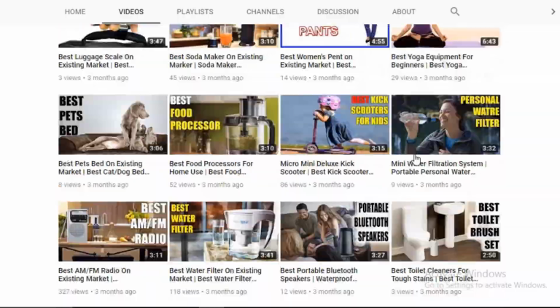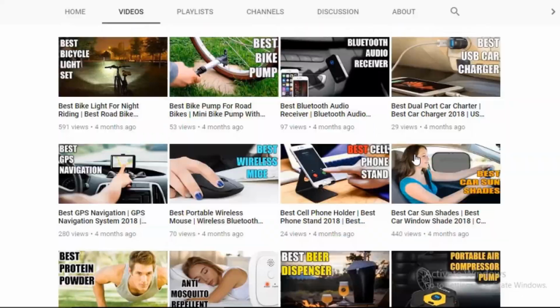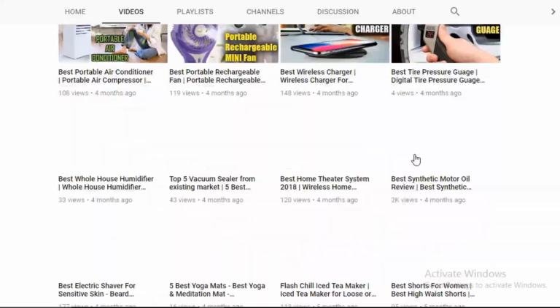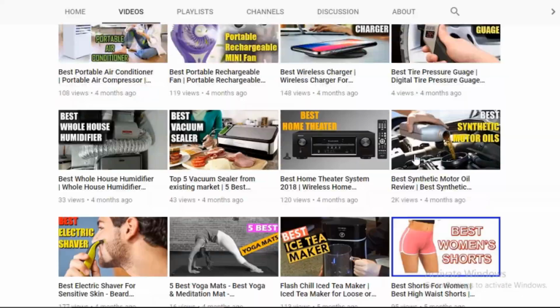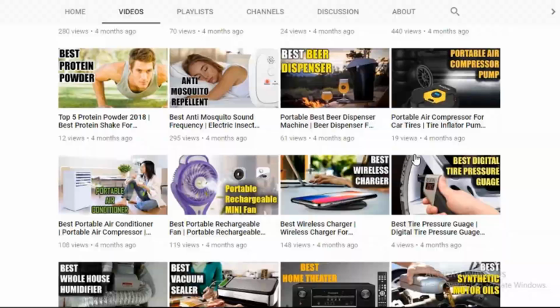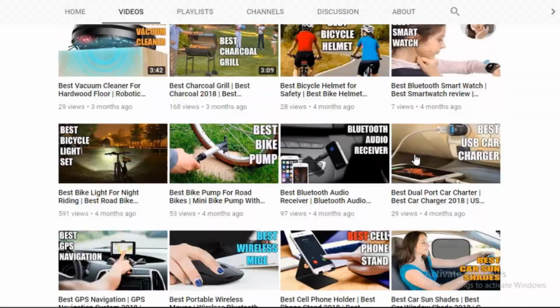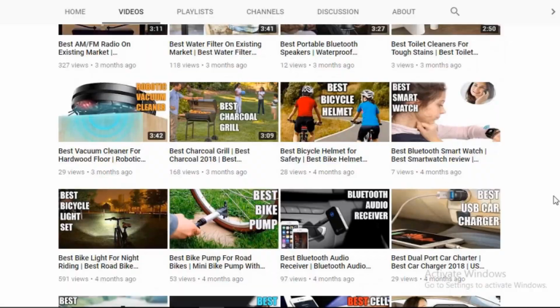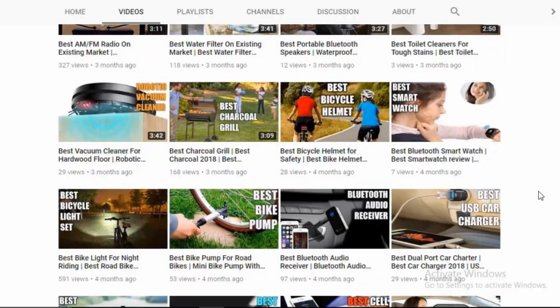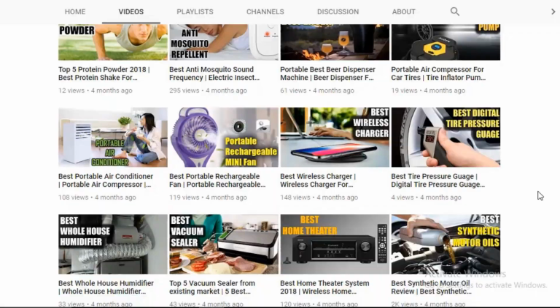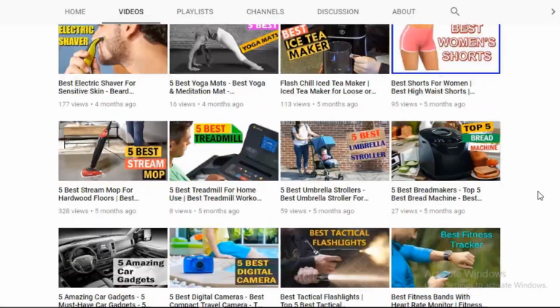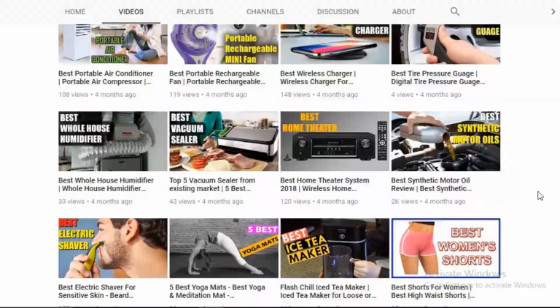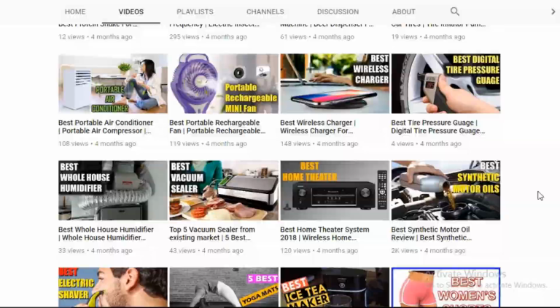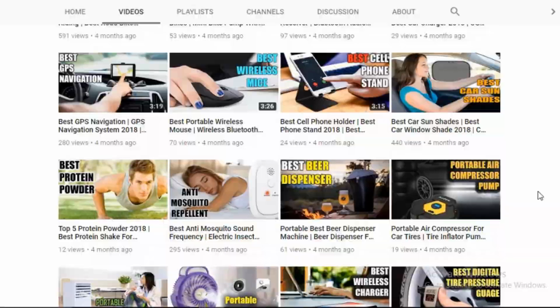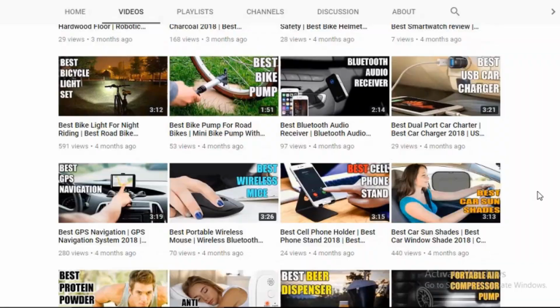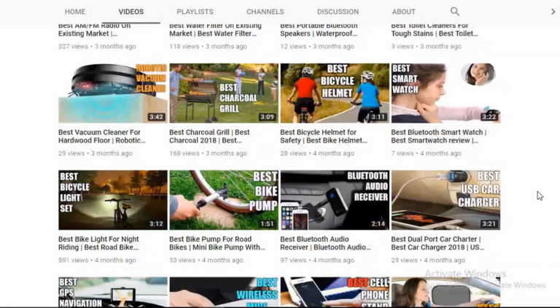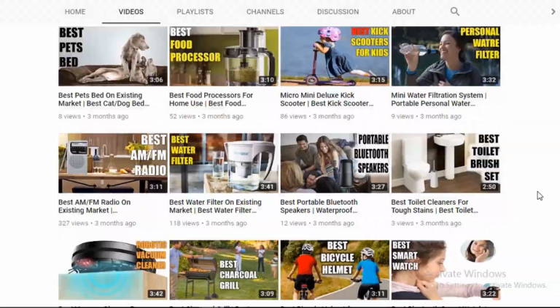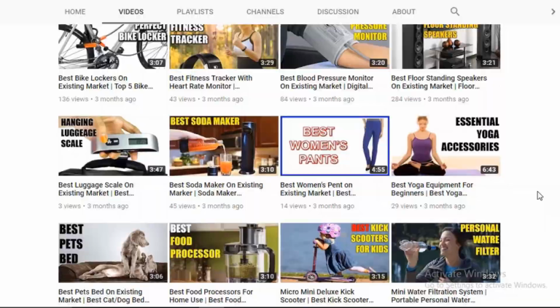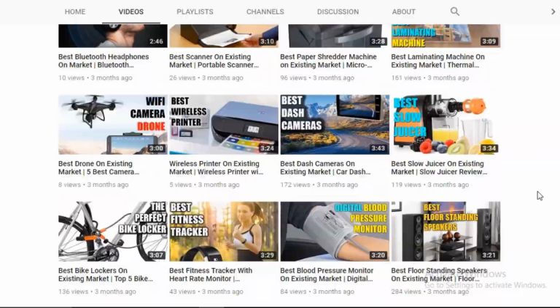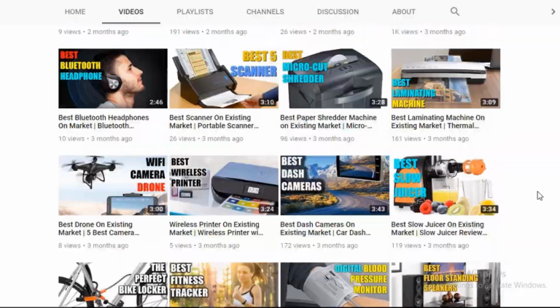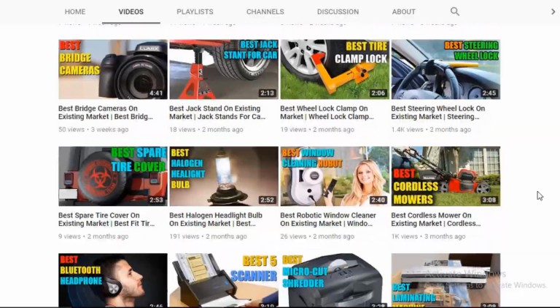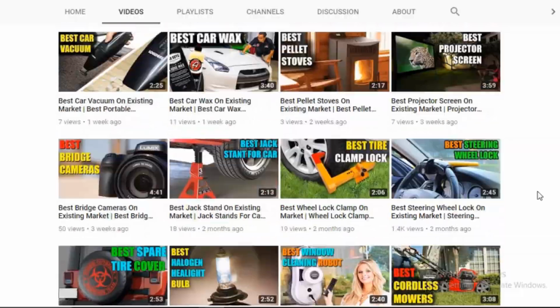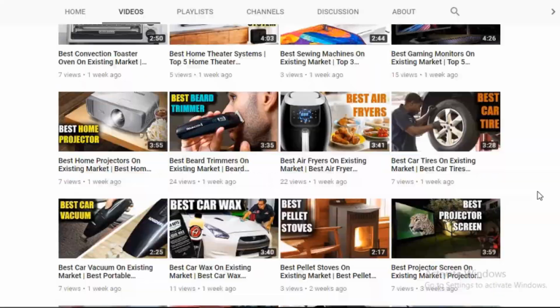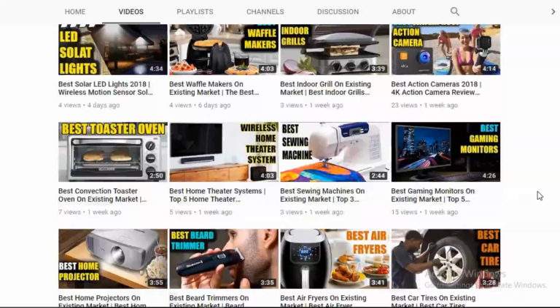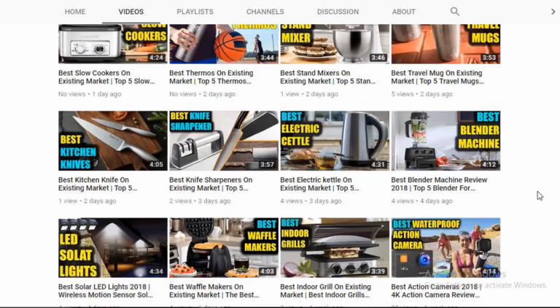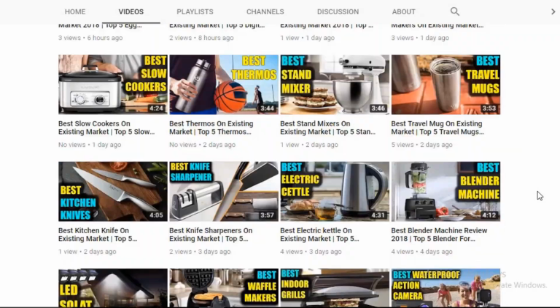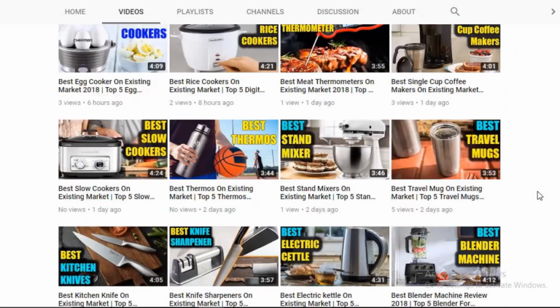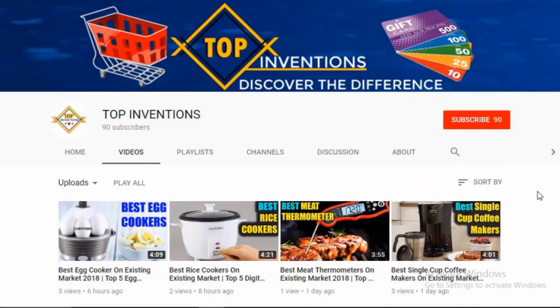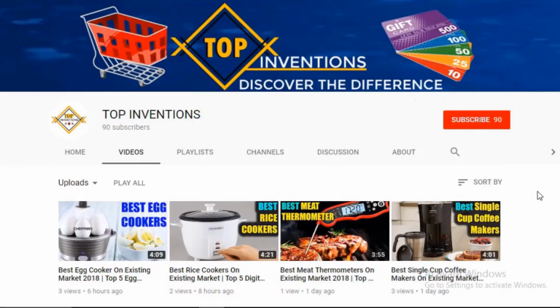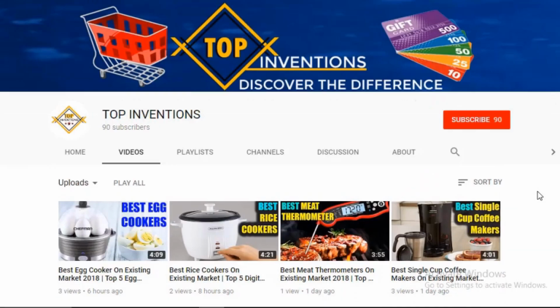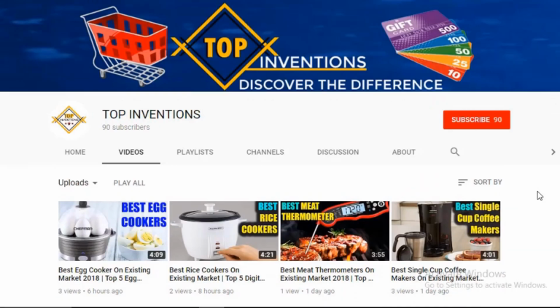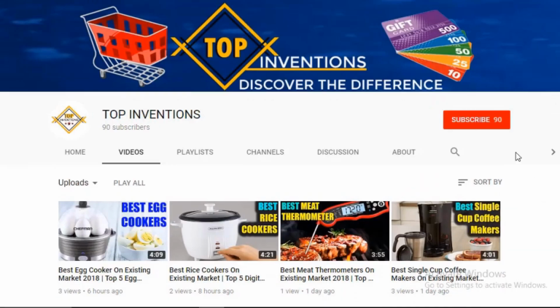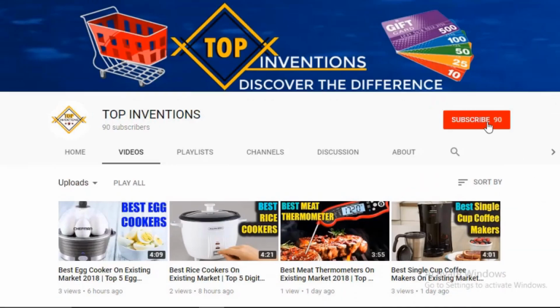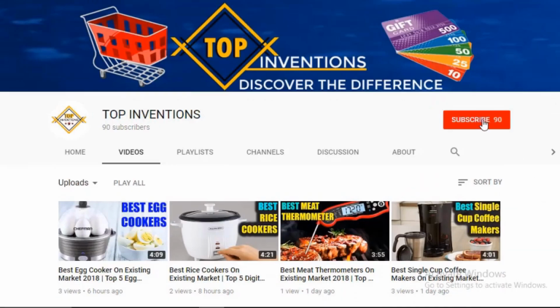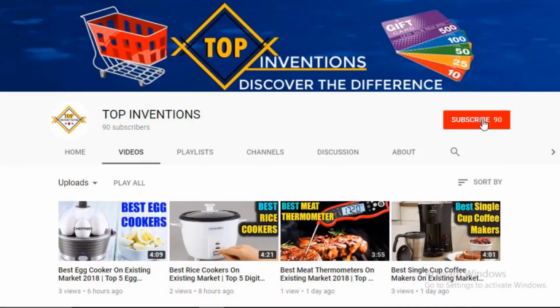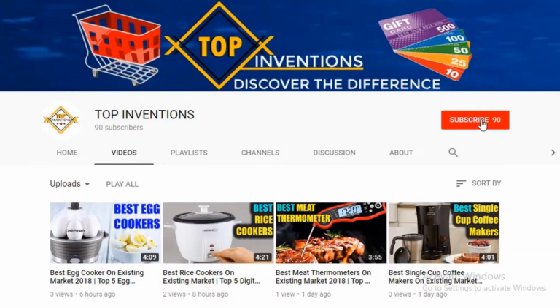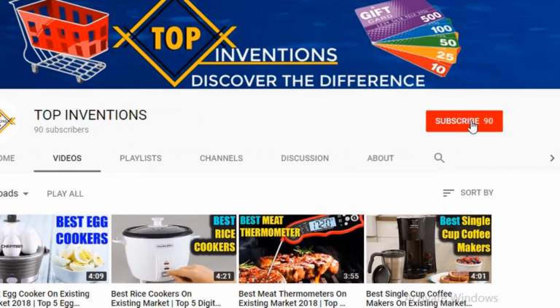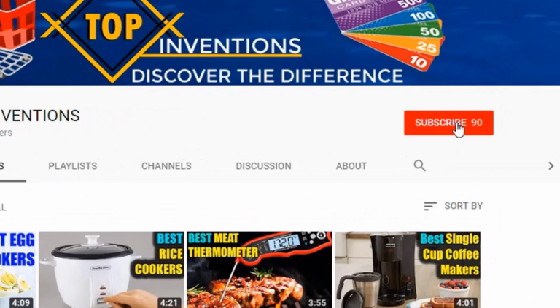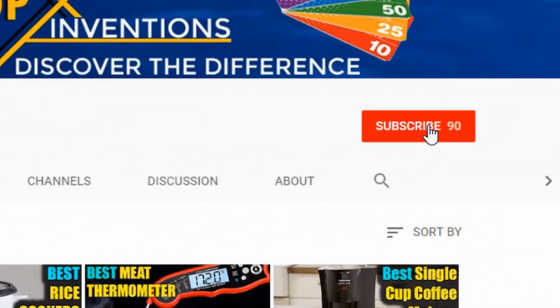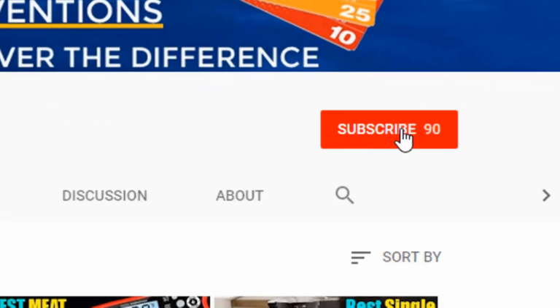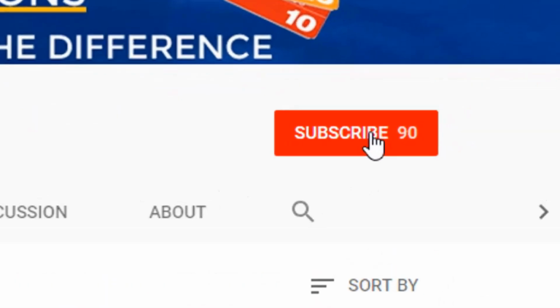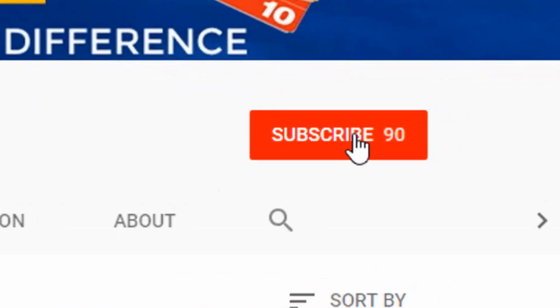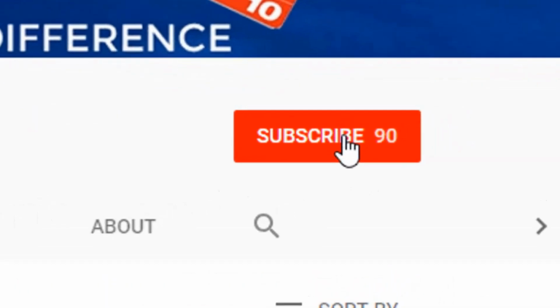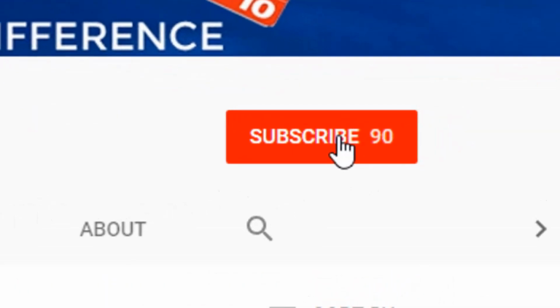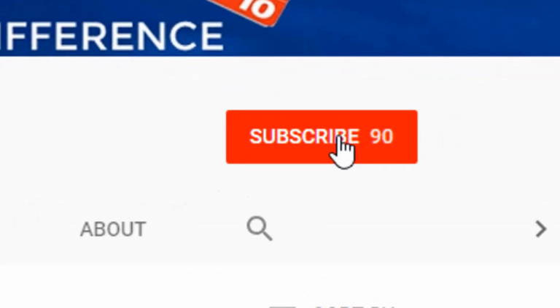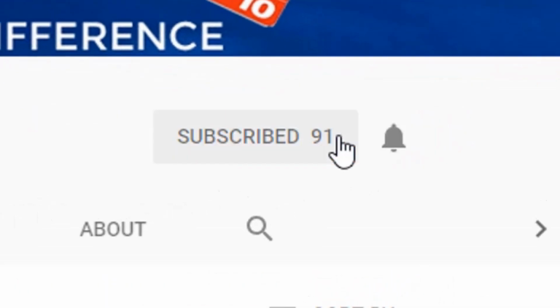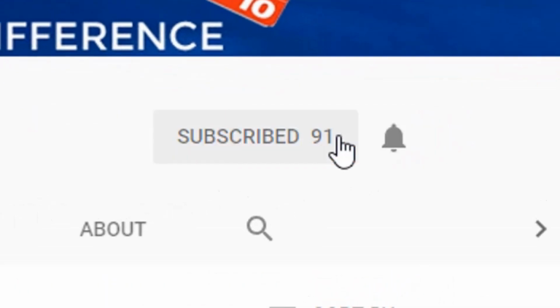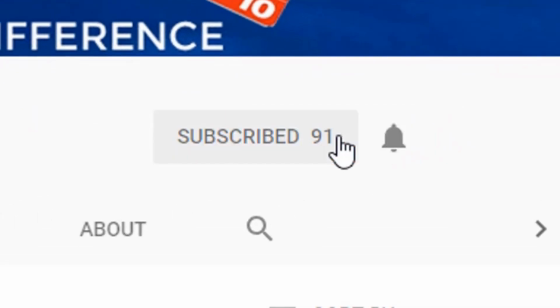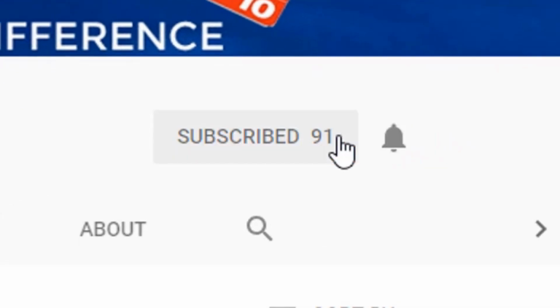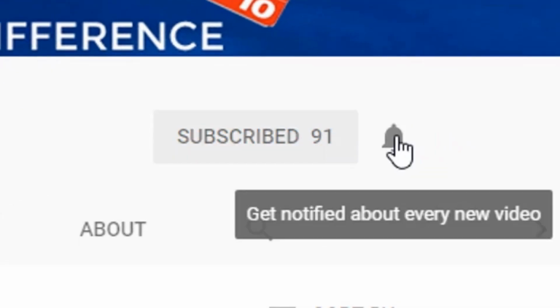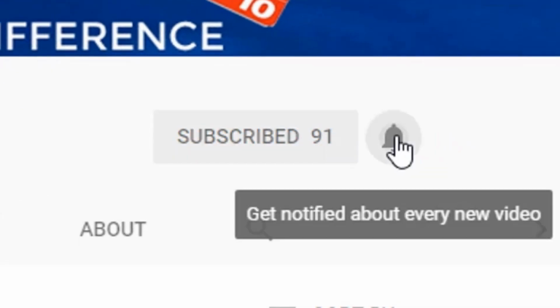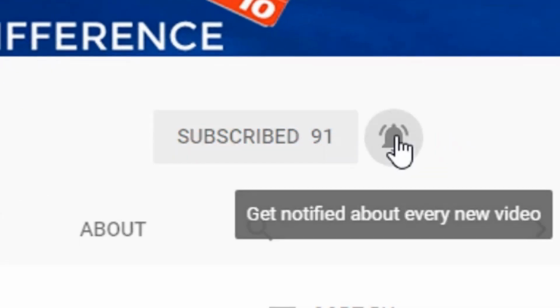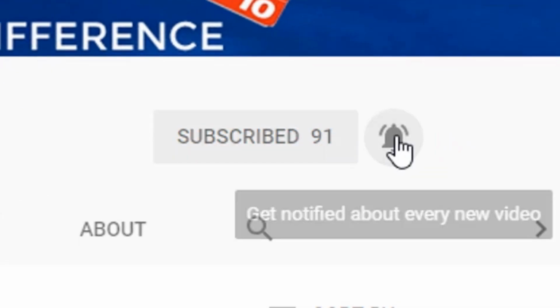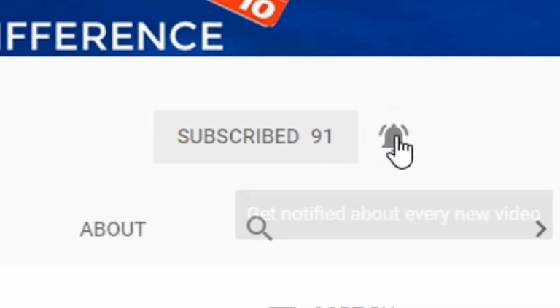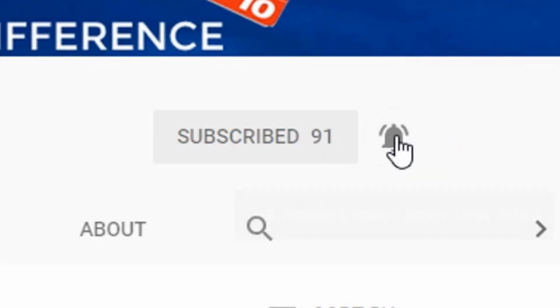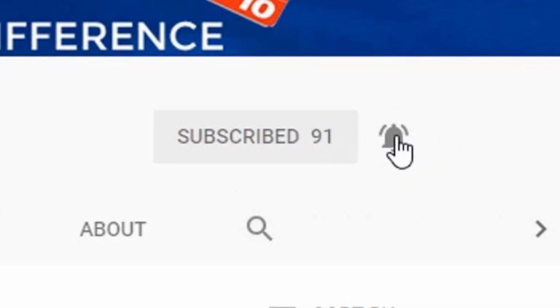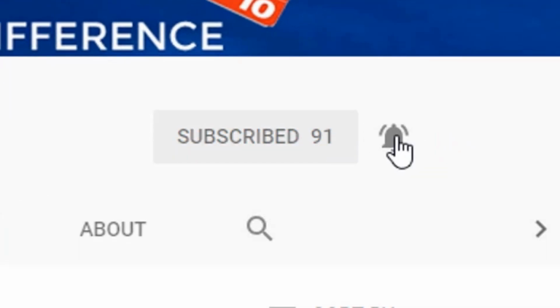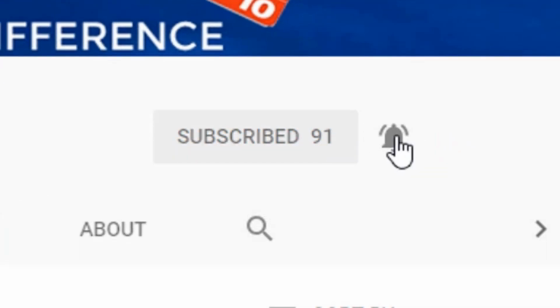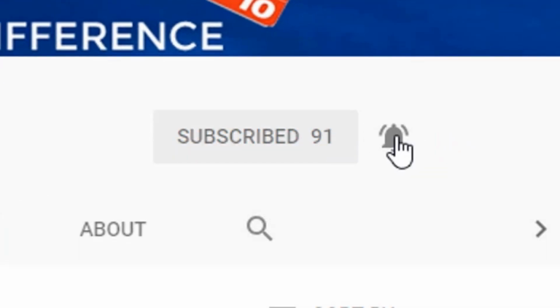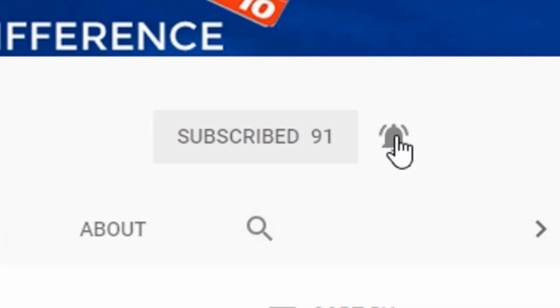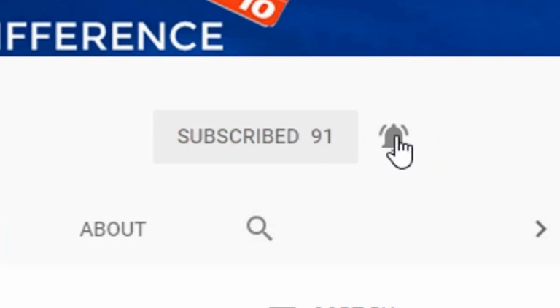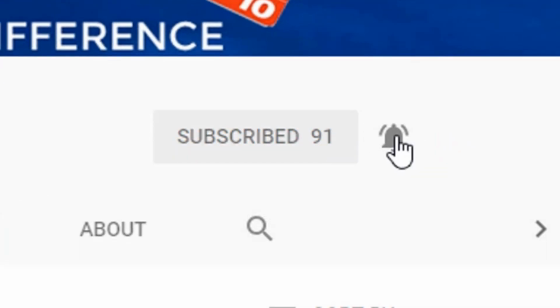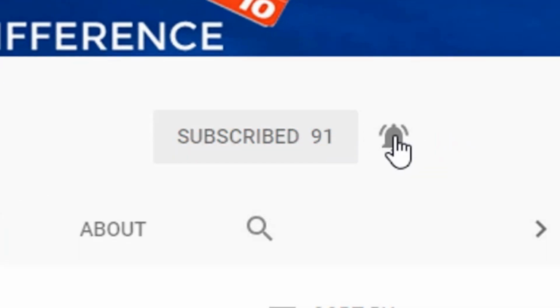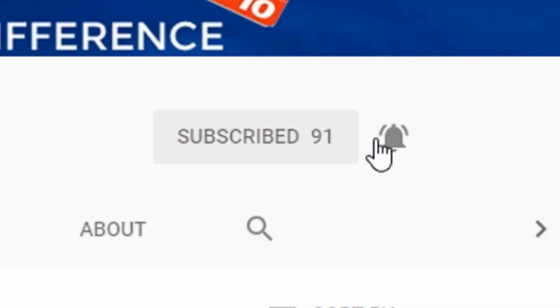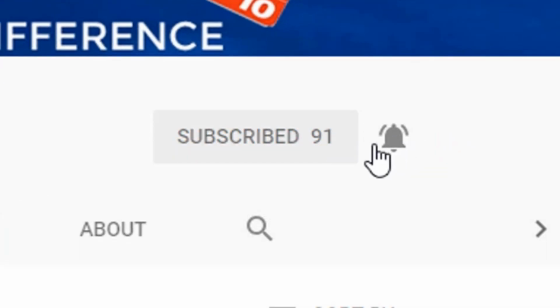Are you new to this channel? You should connect with us by clicking the subscribe button, and you should press the bell icon.